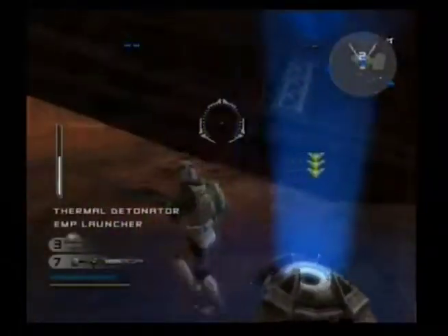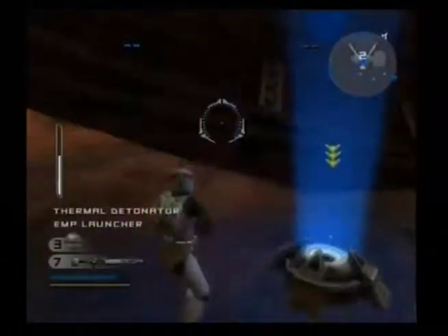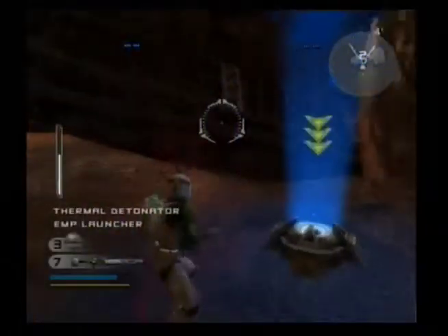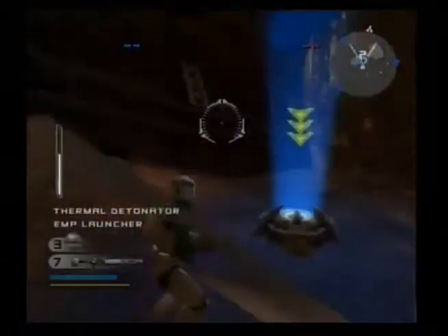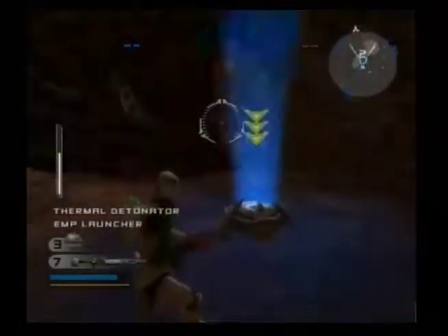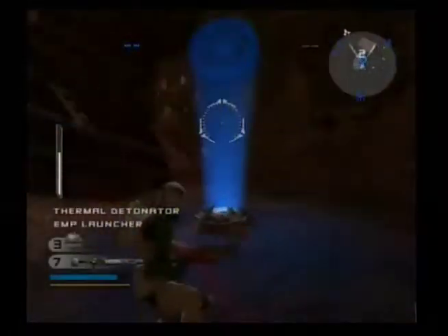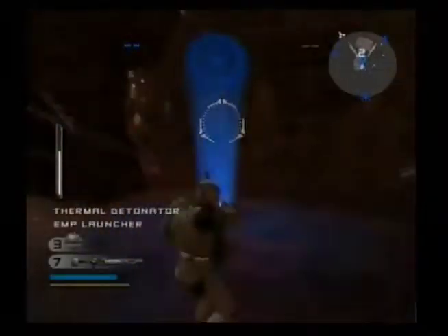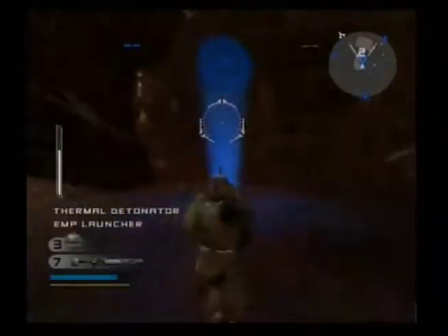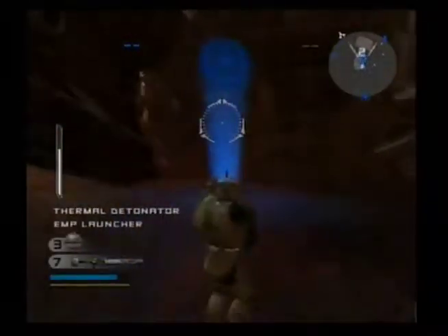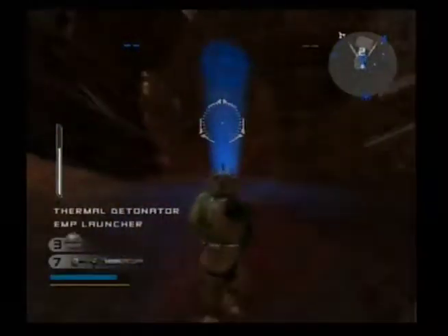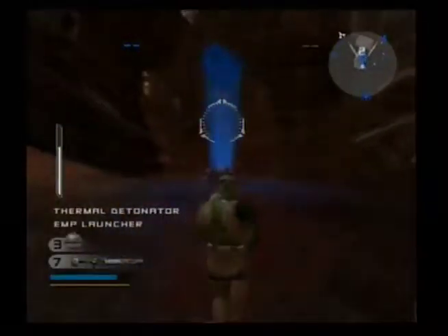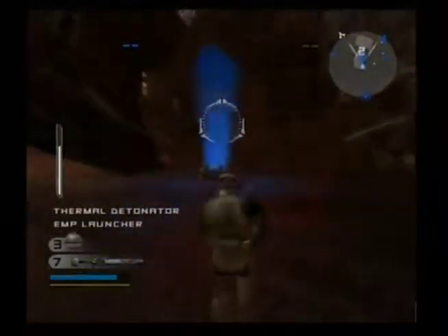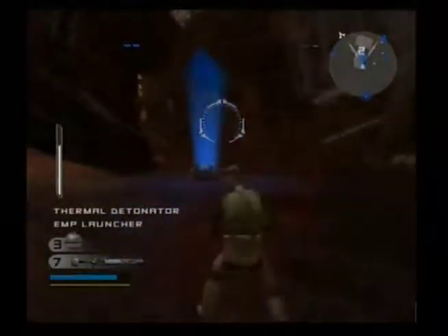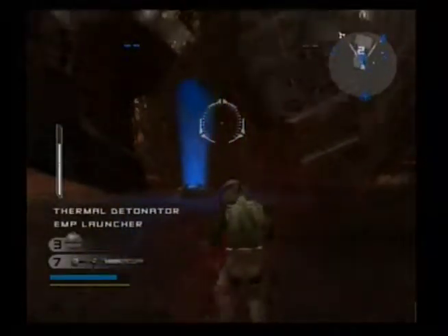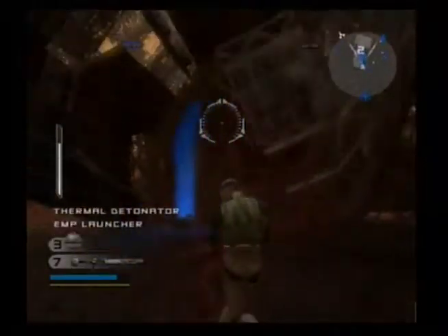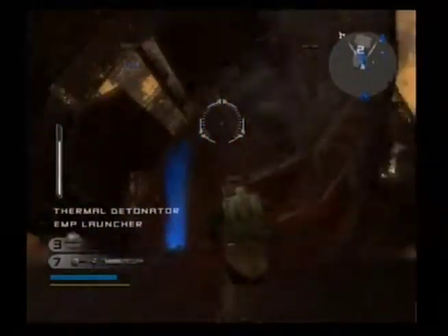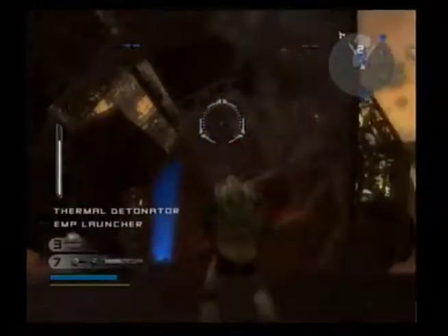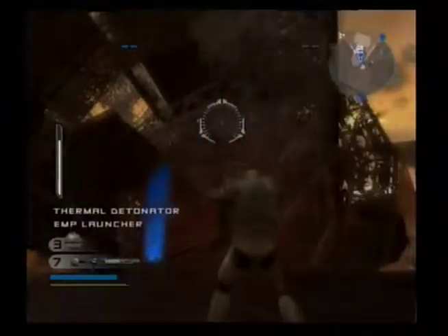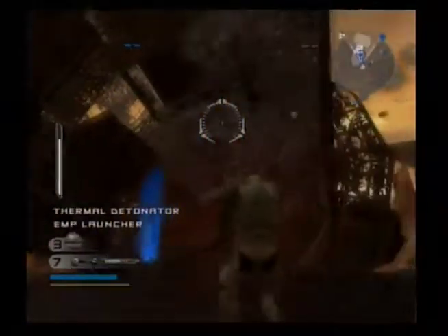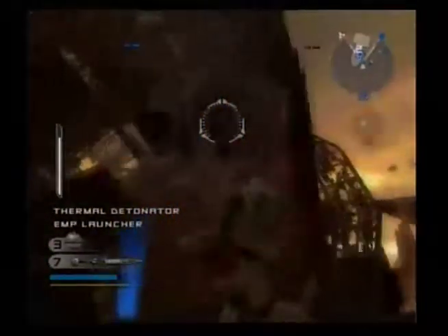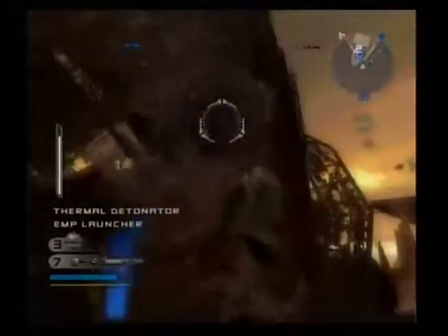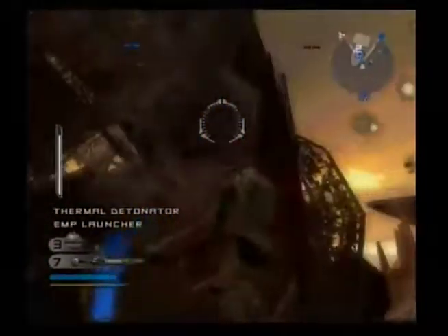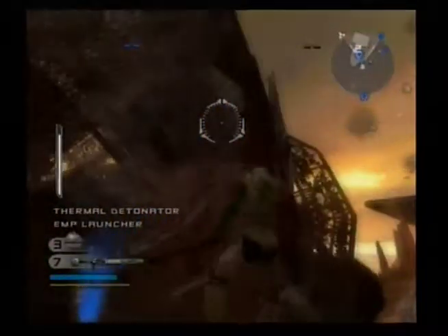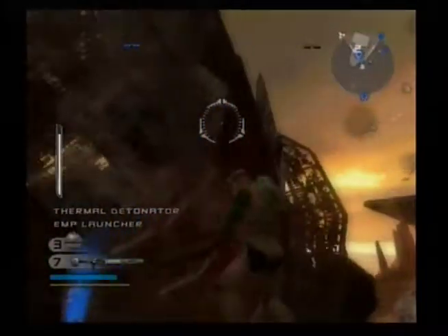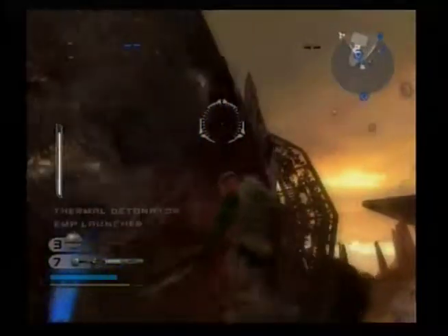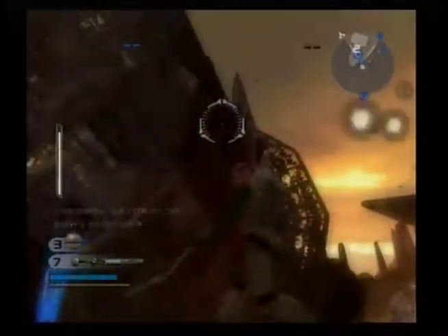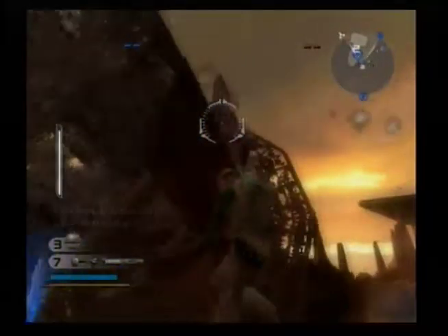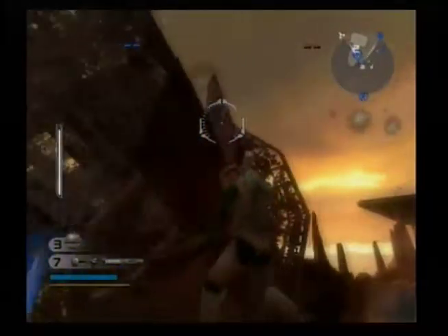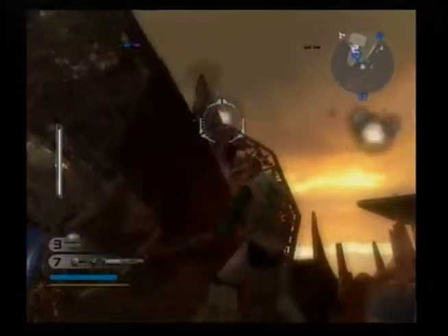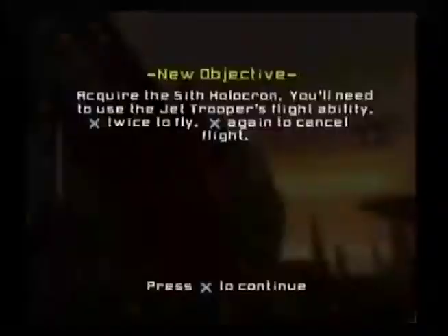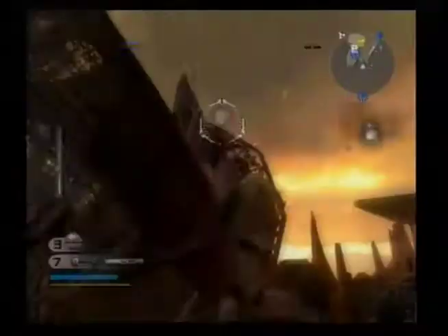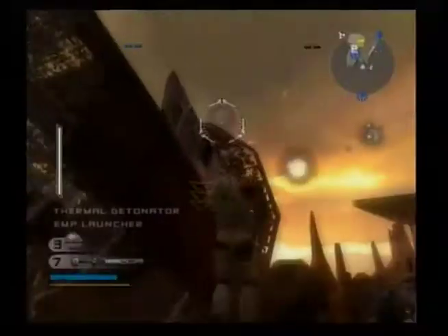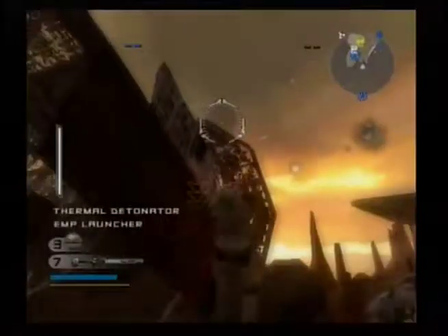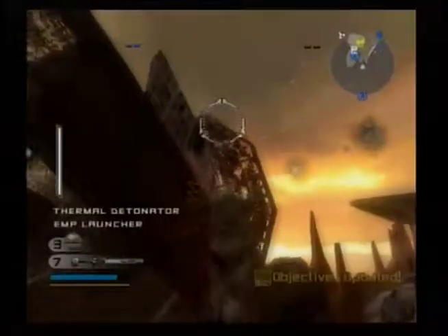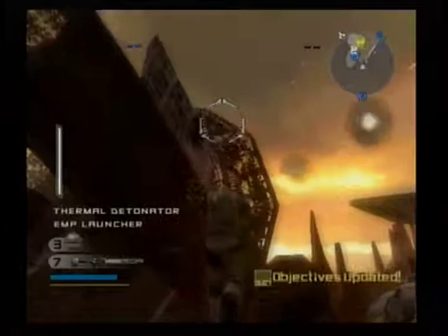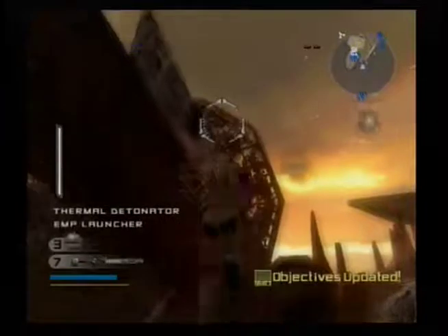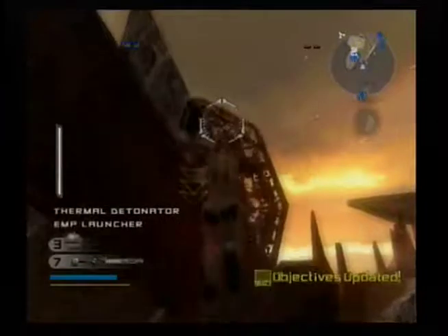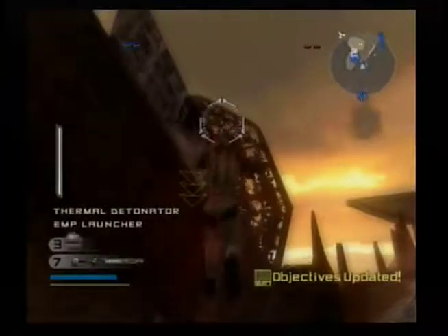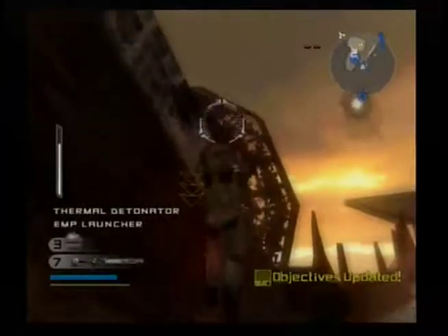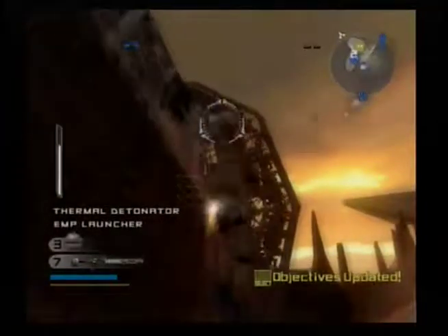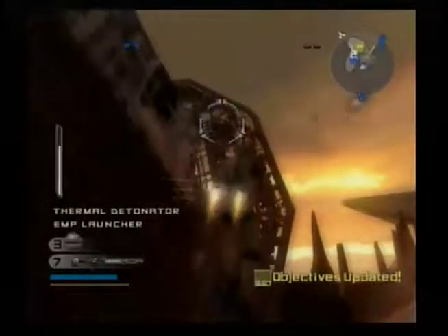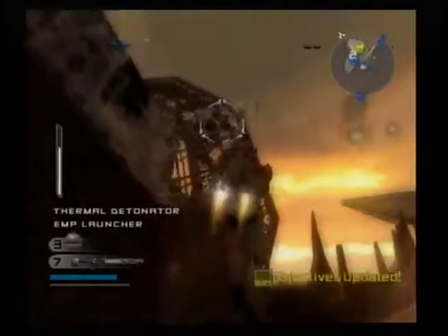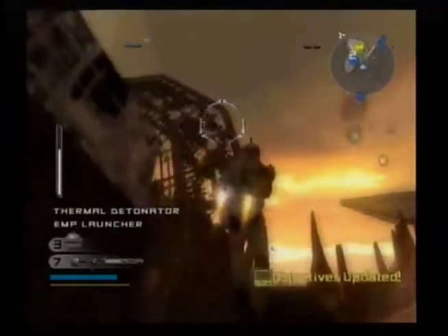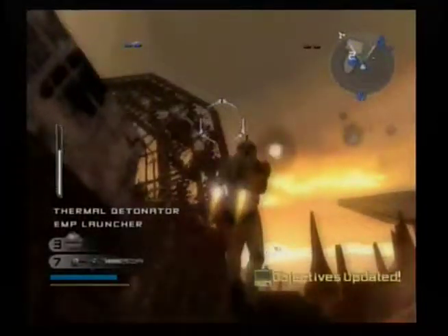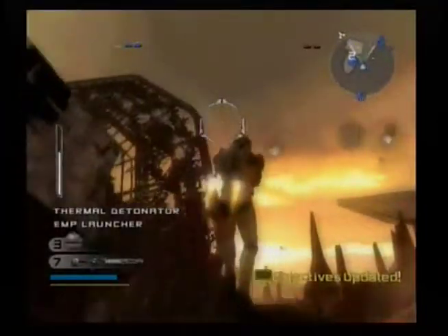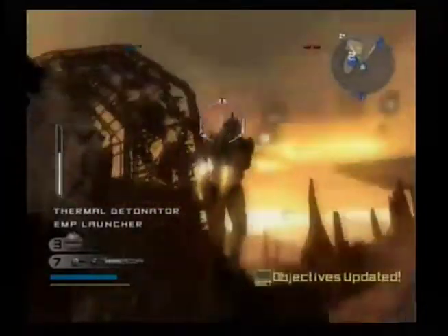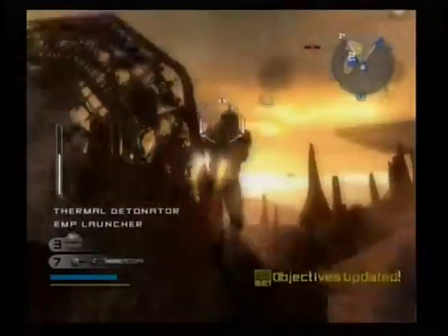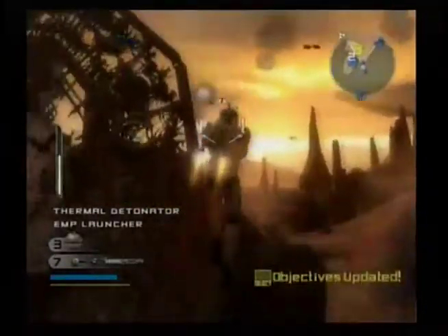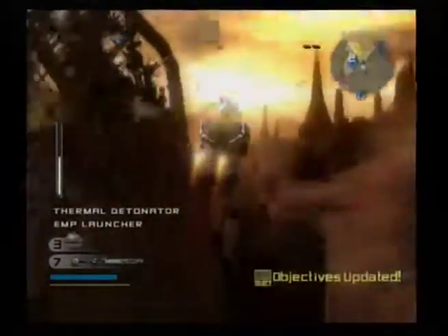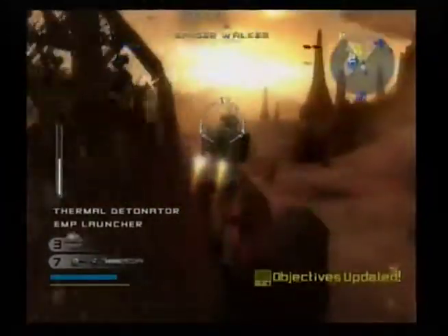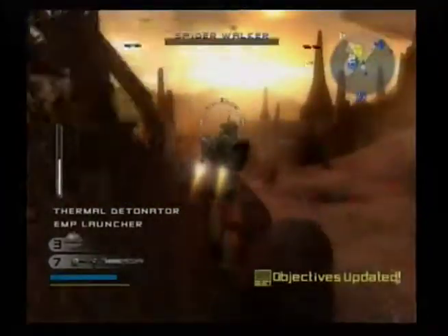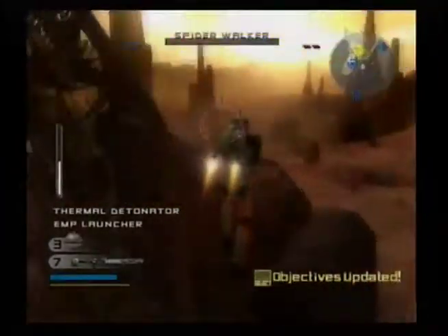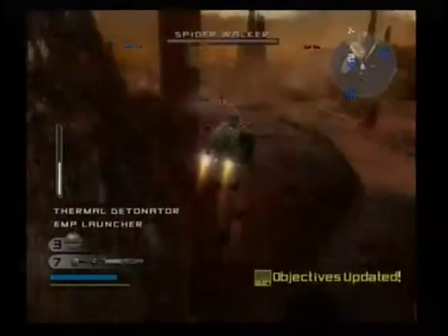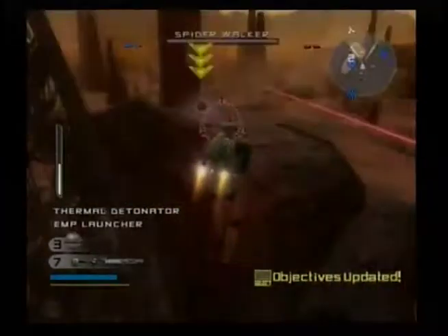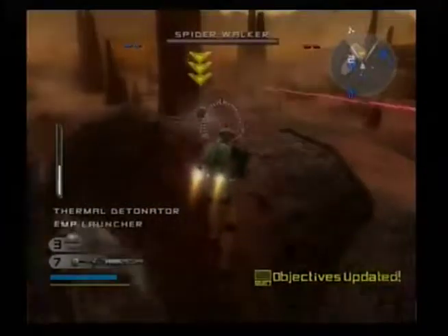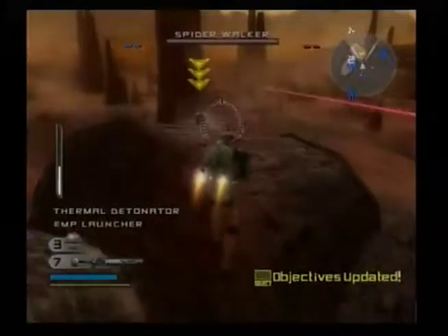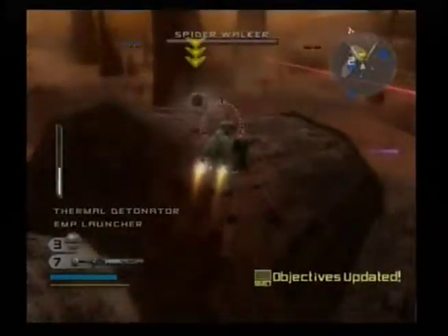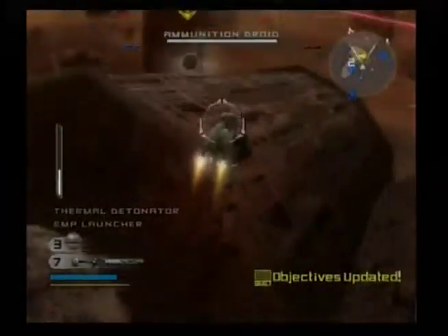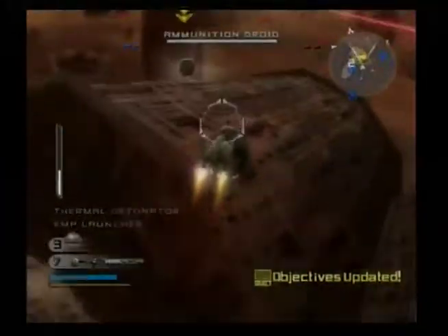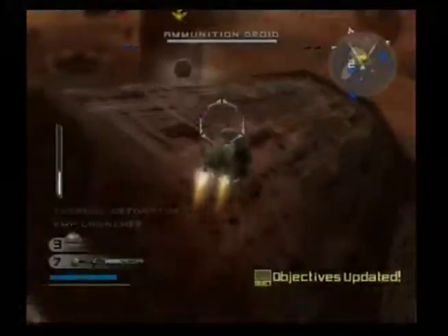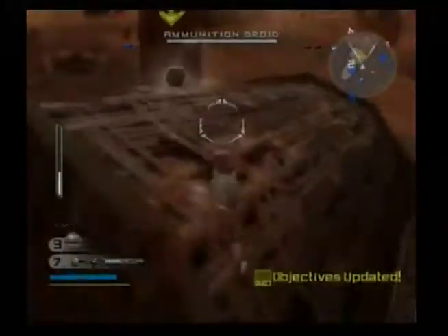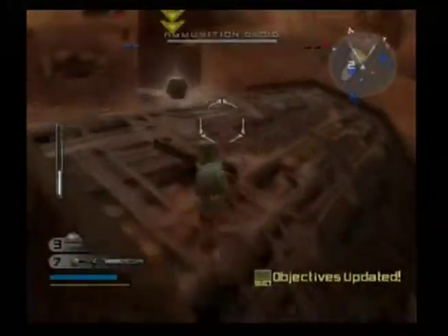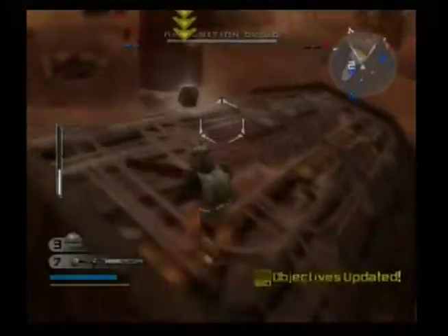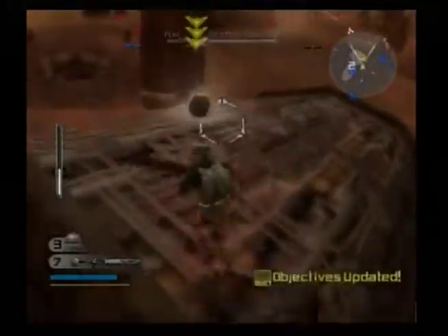Now use your jump jets to get up there and acquire that holocron, and bring it back to Checkpoint Alpha. Who knows what secrets it might hold.